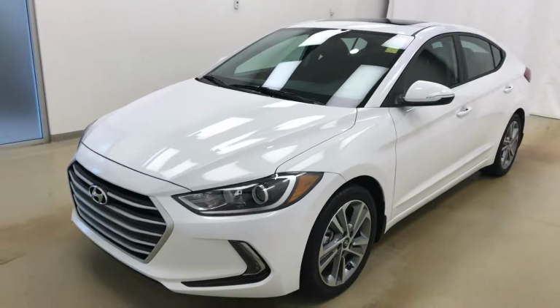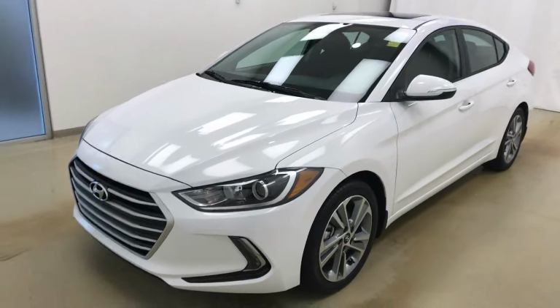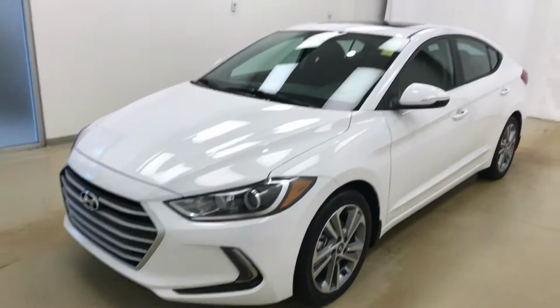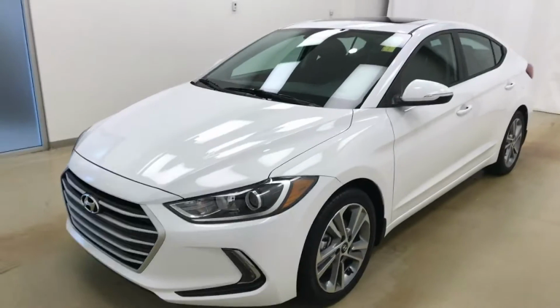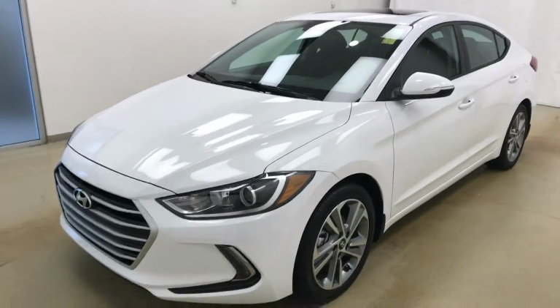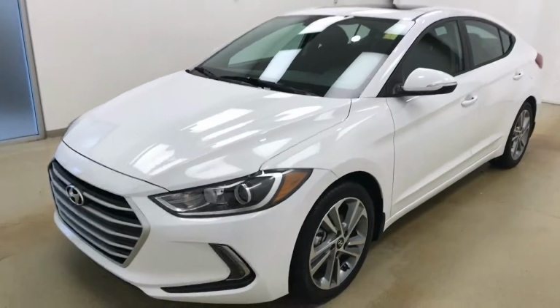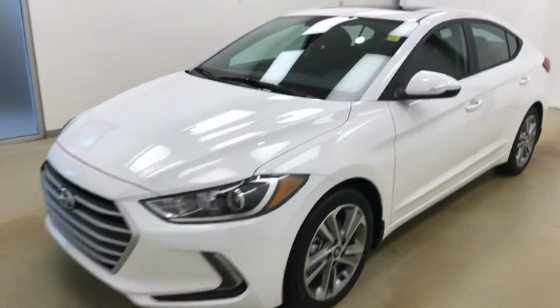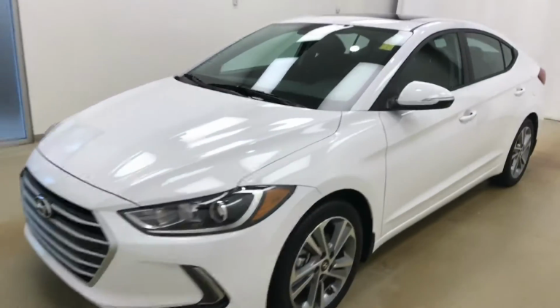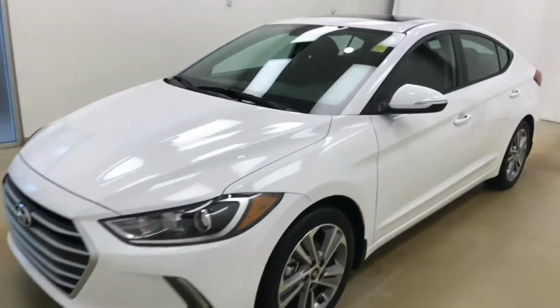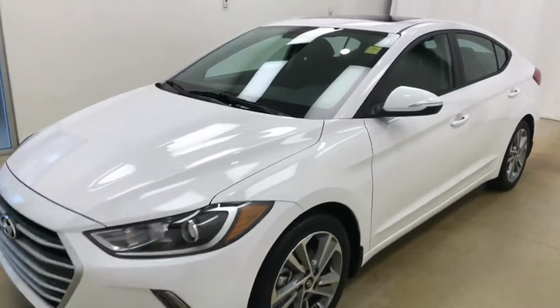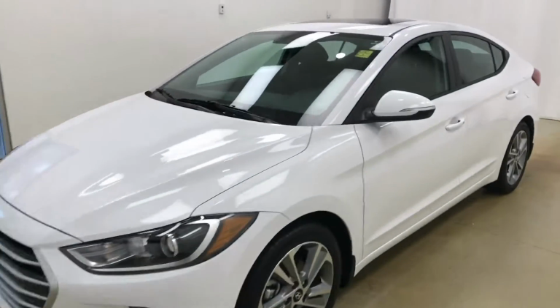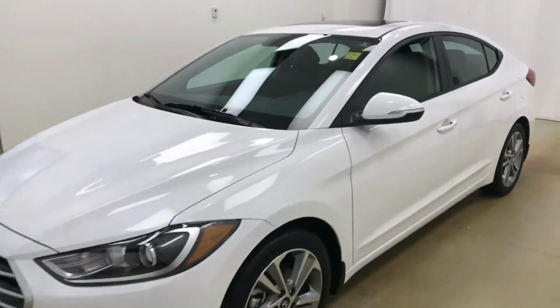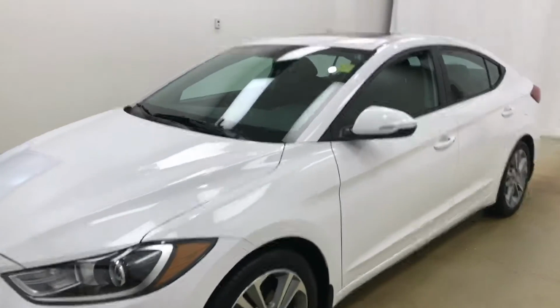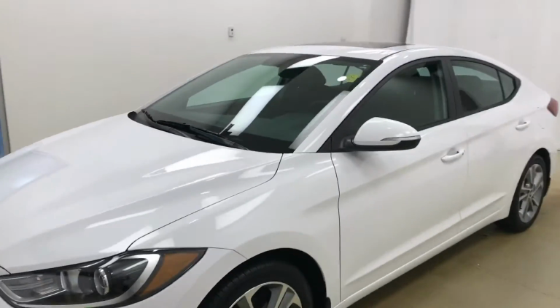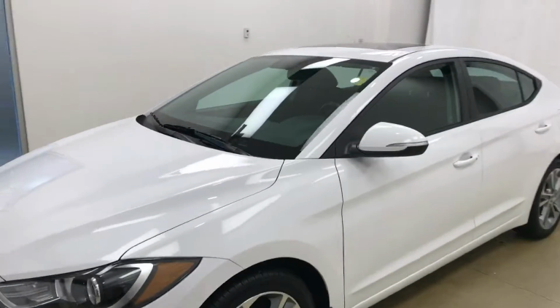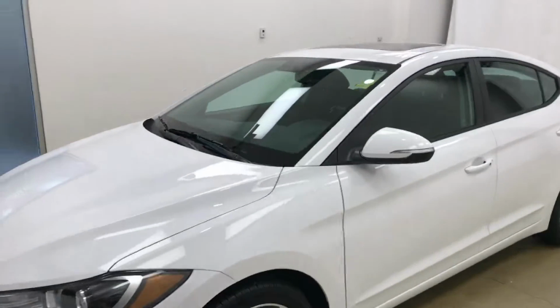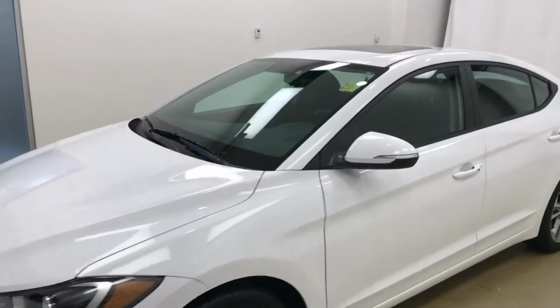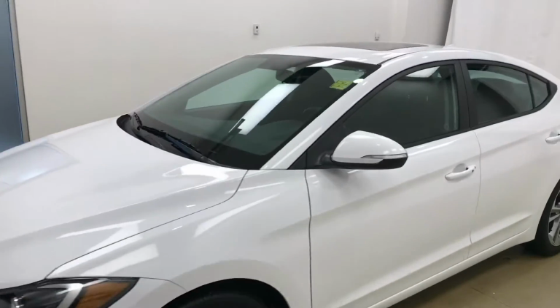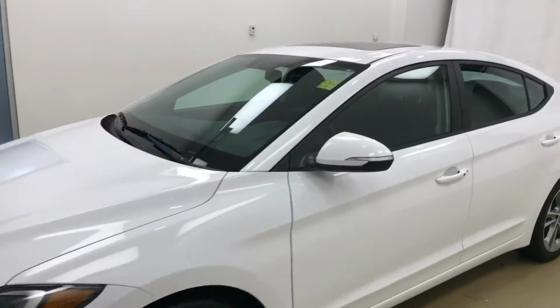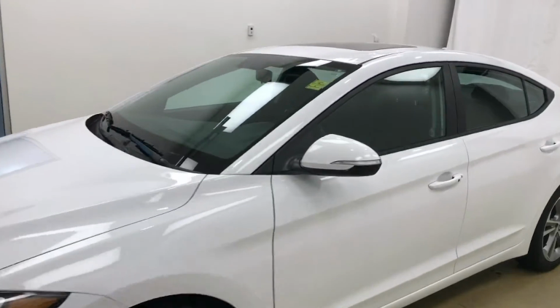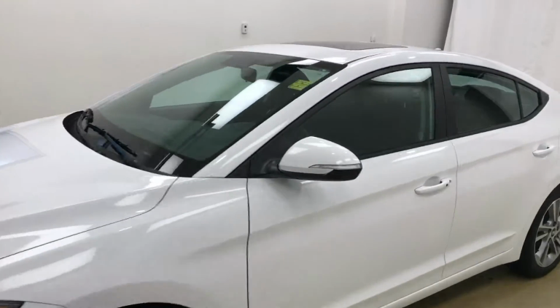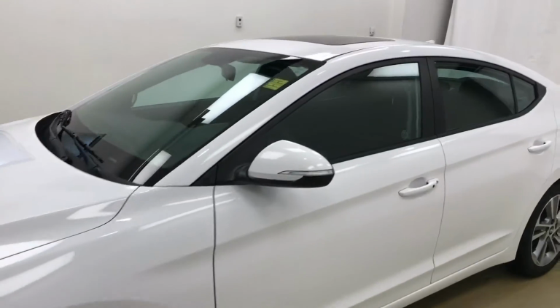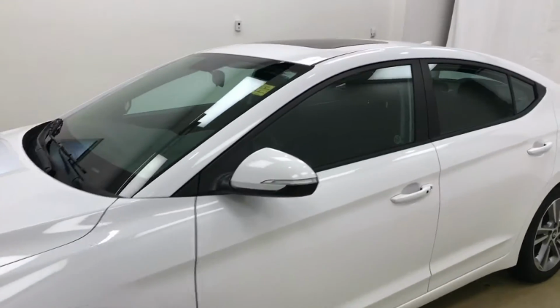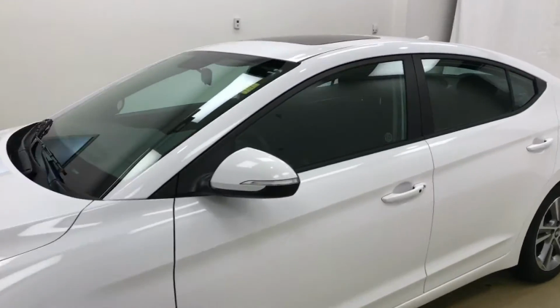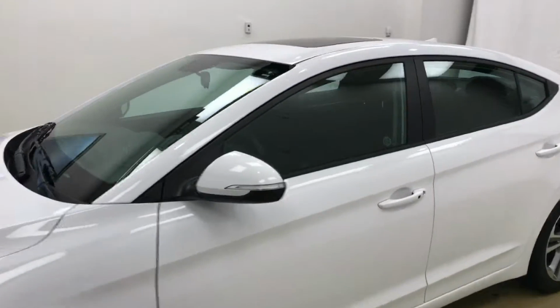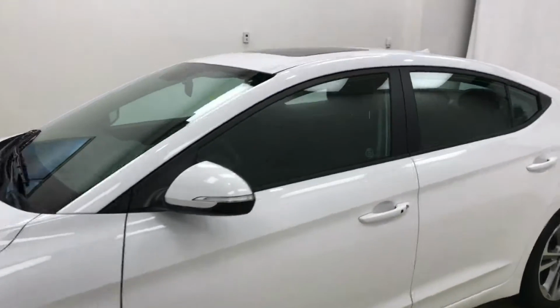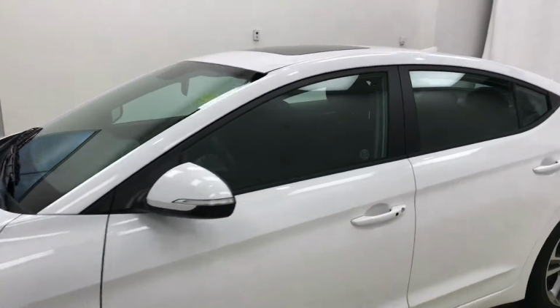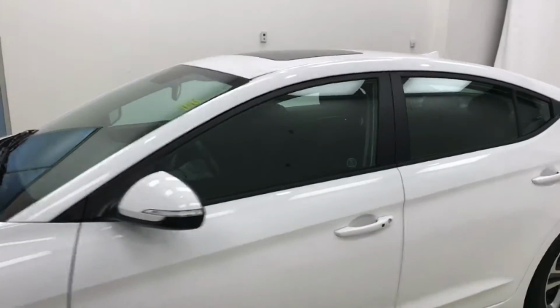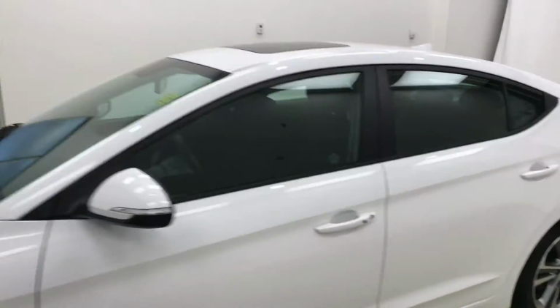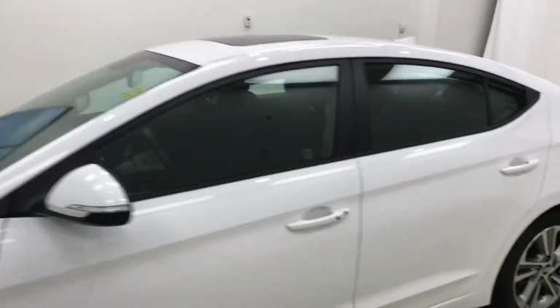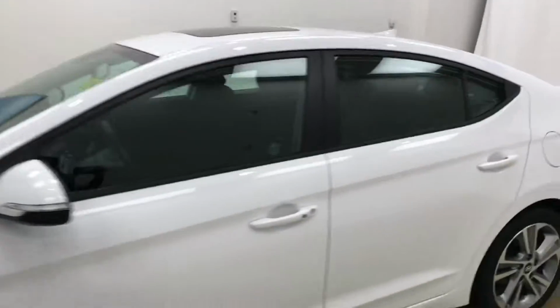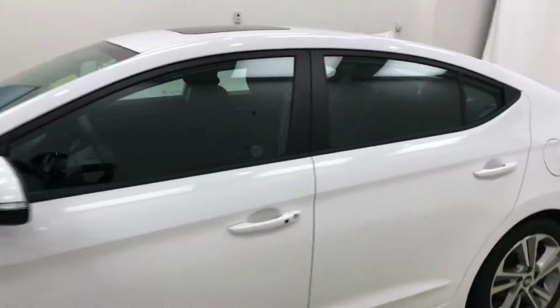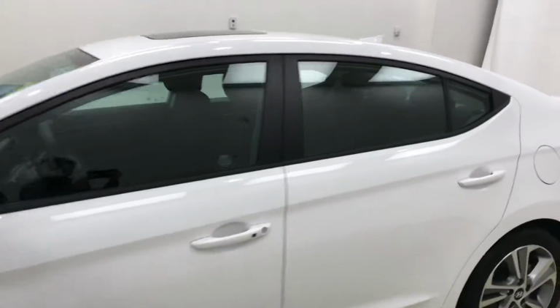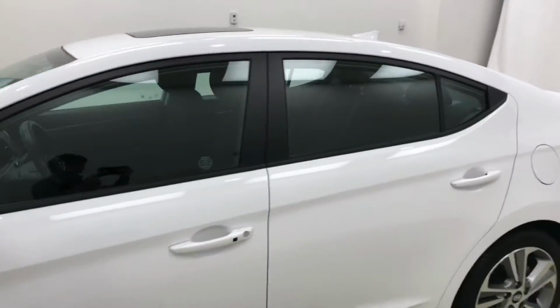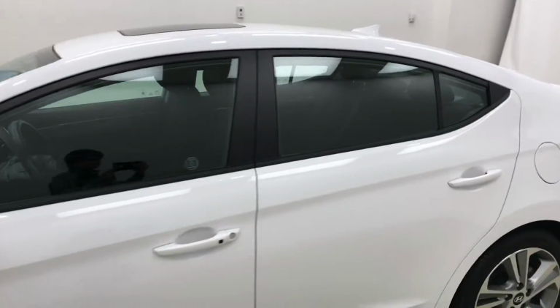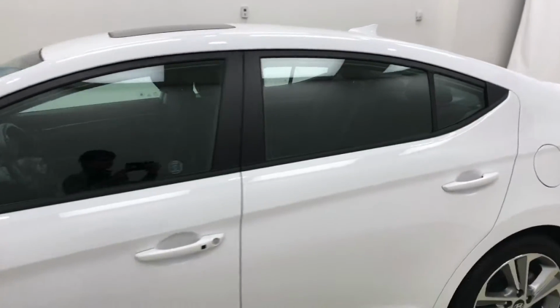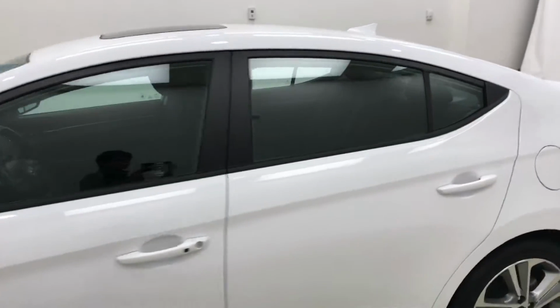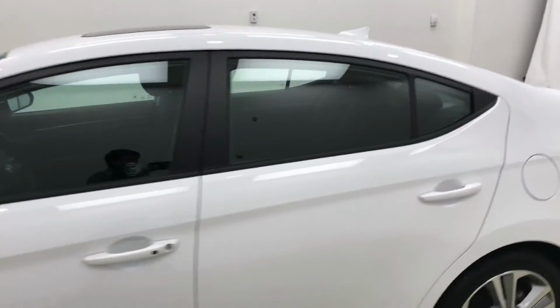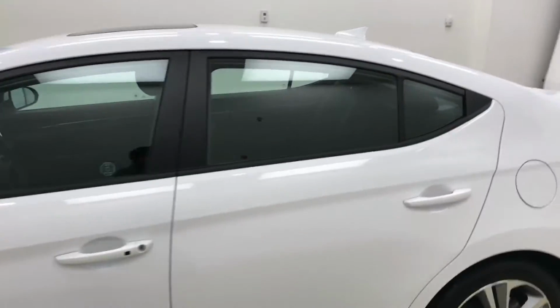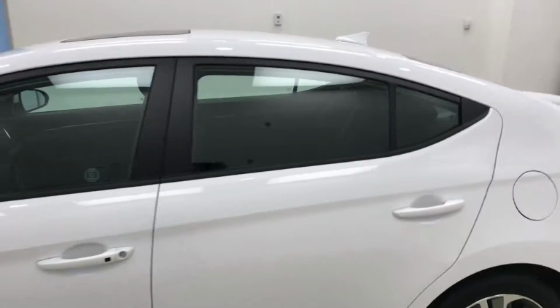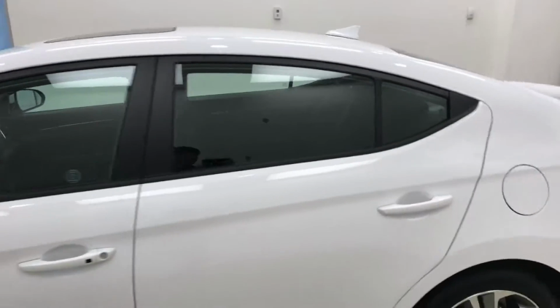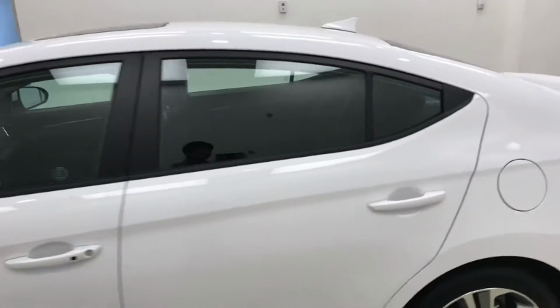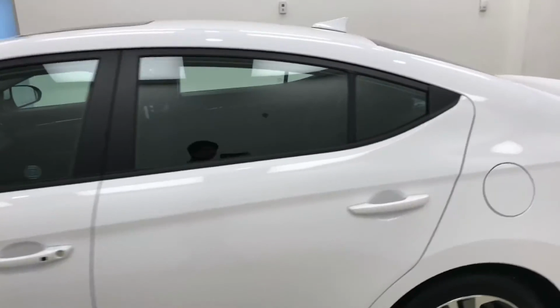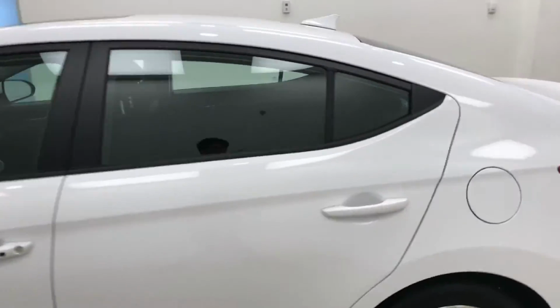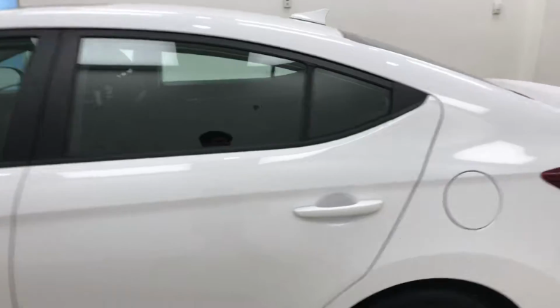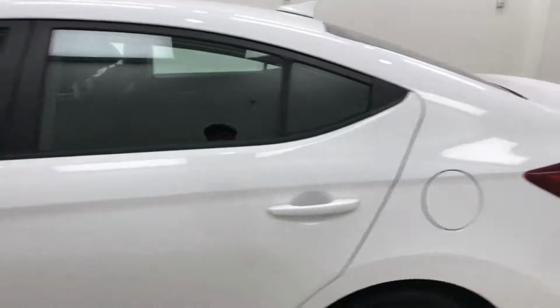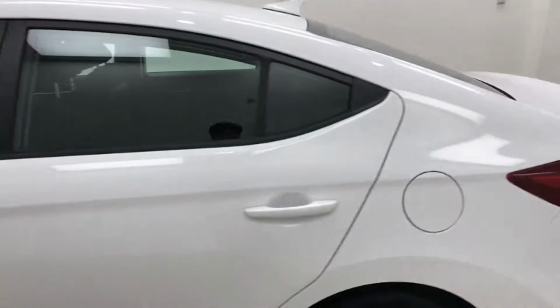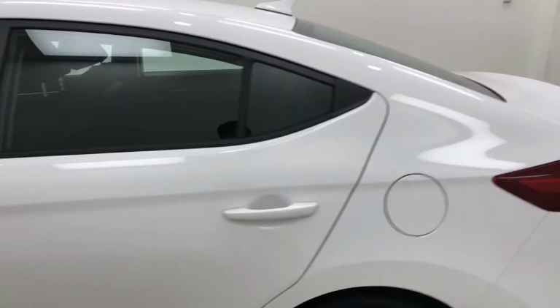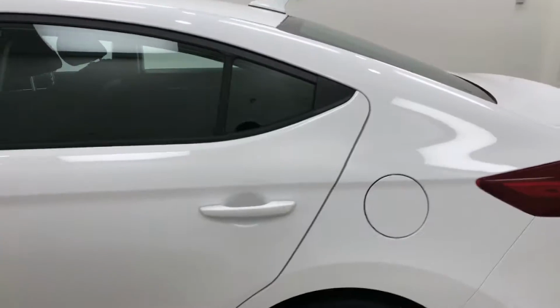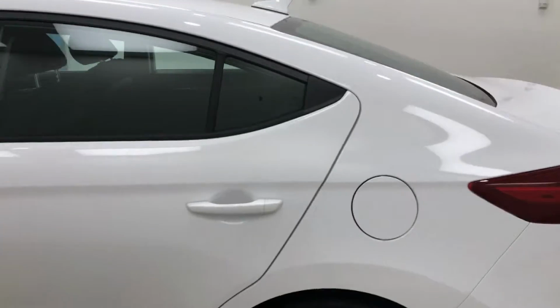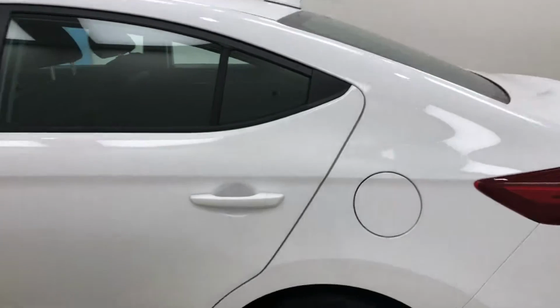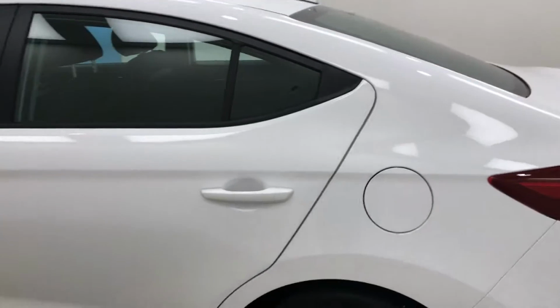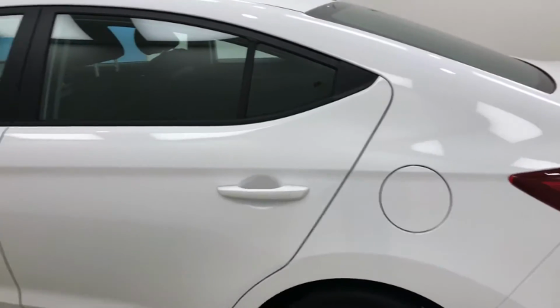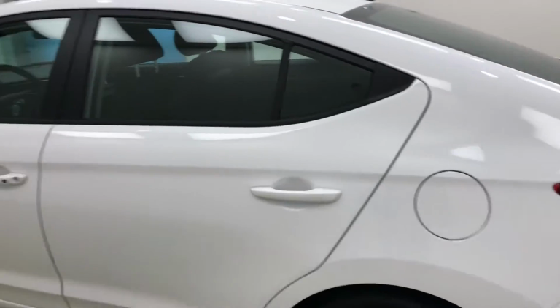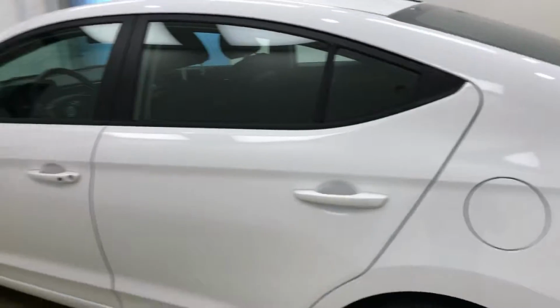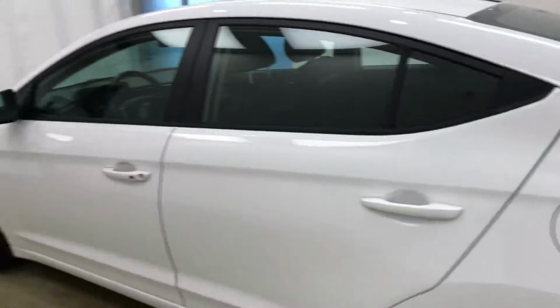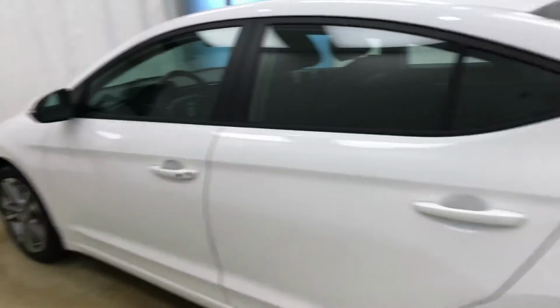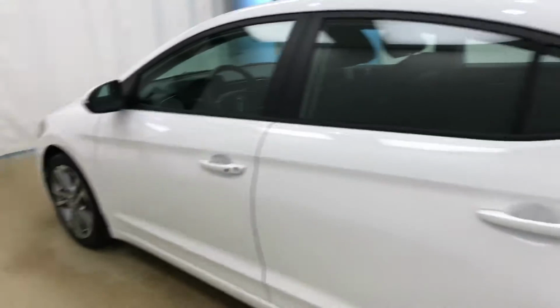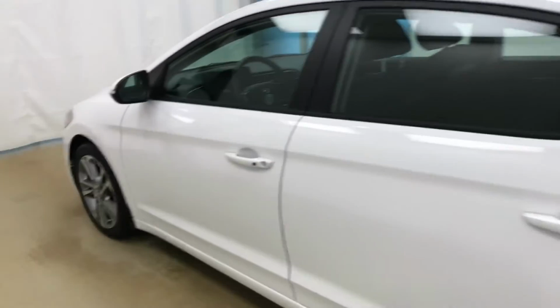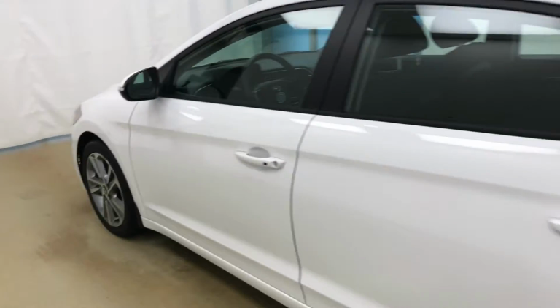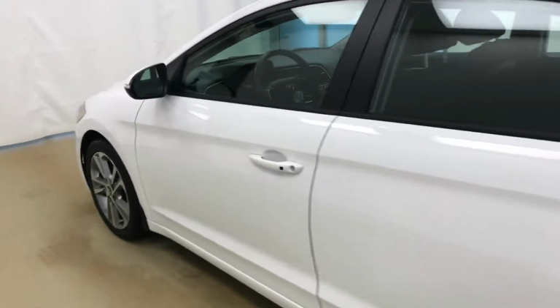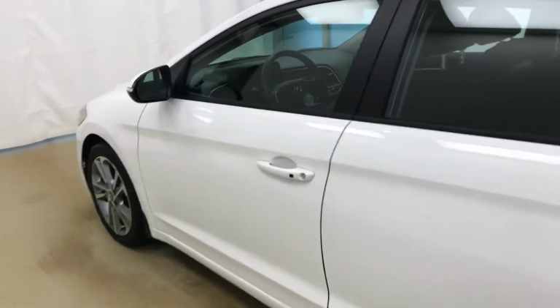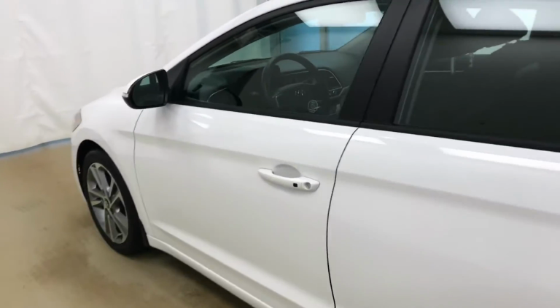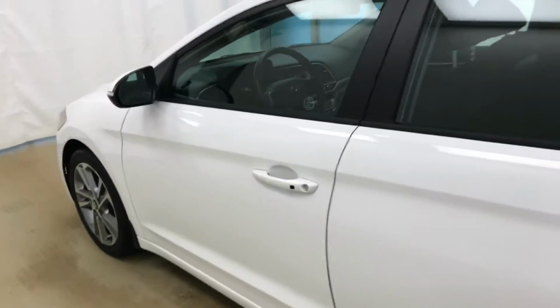Today we're reviewing stock number 188908 on a 2017 Hyundai Elantra, and our exterior color is white.